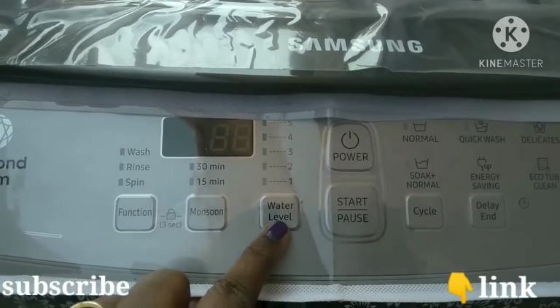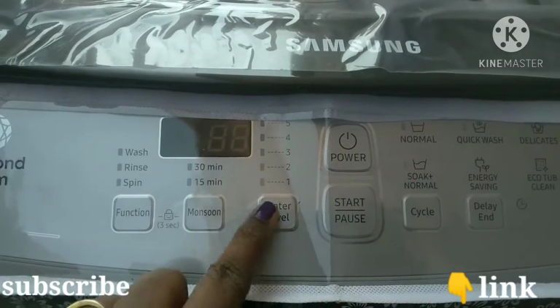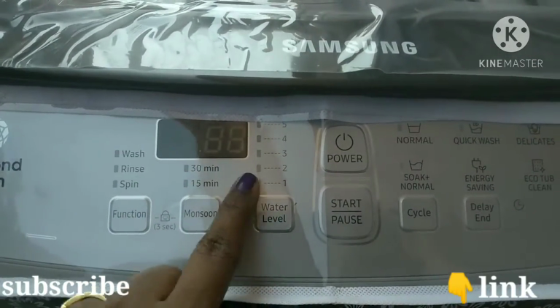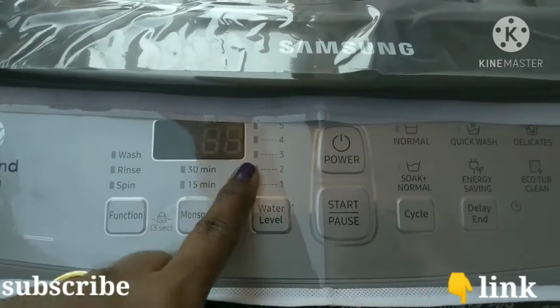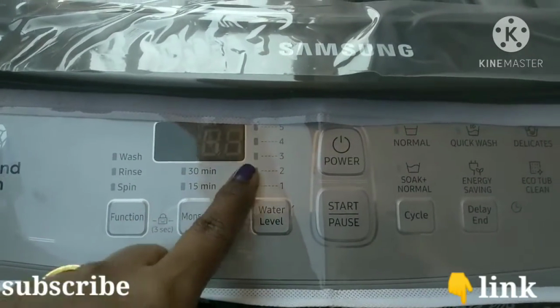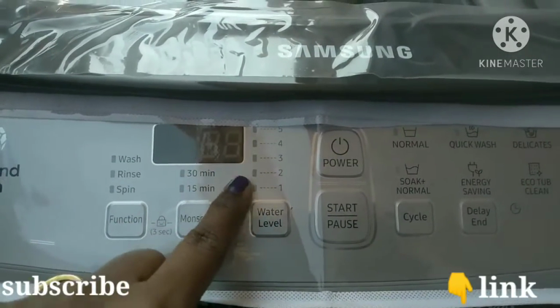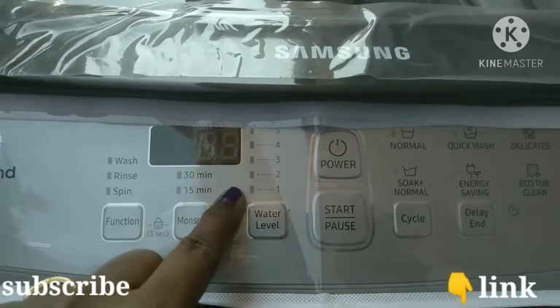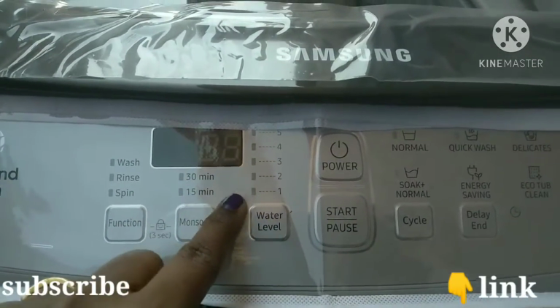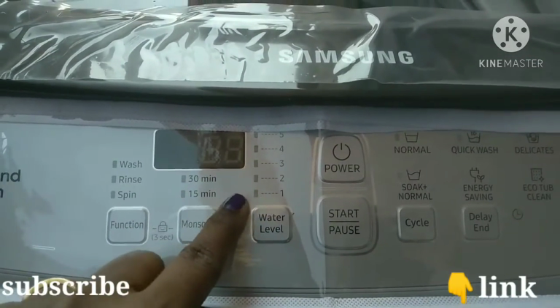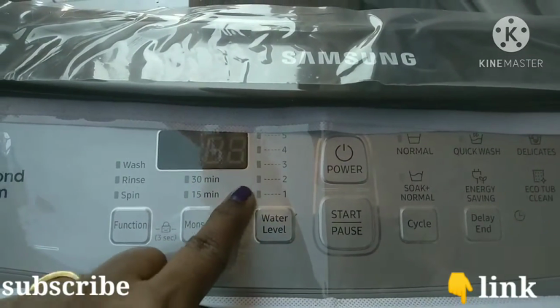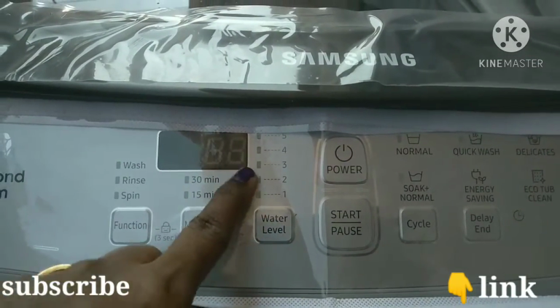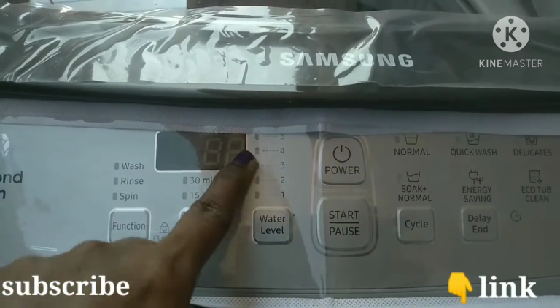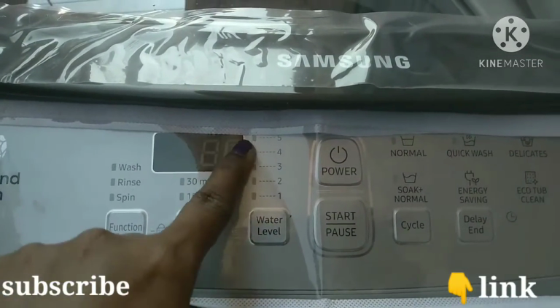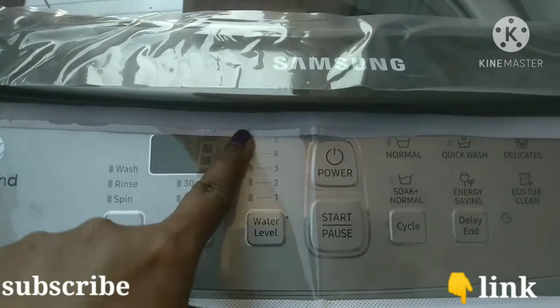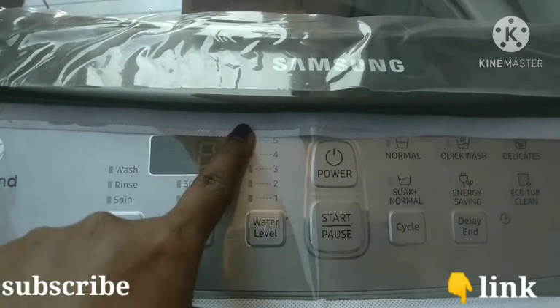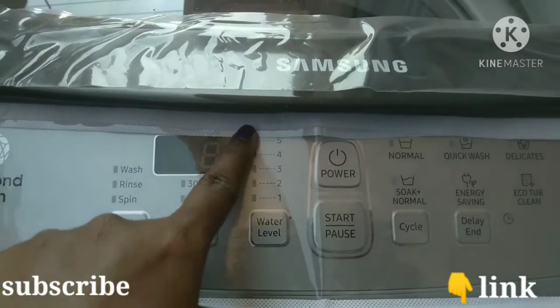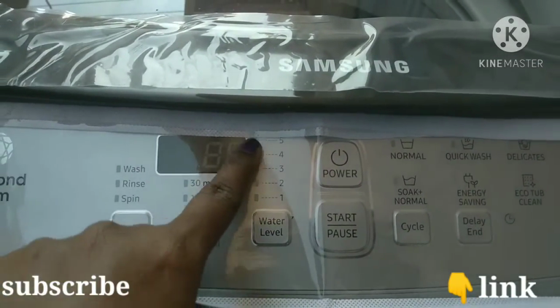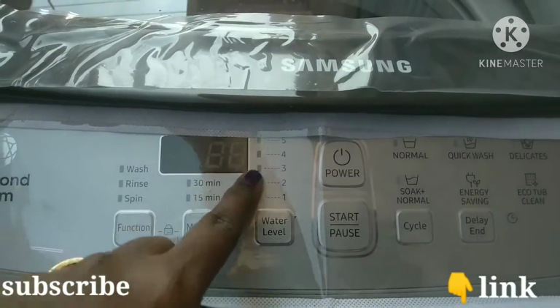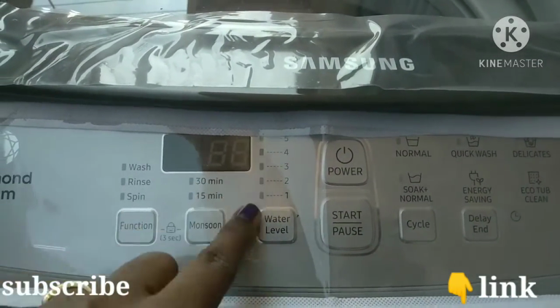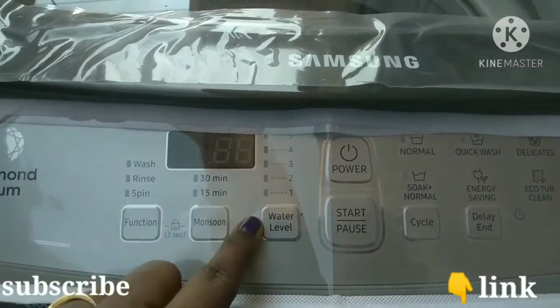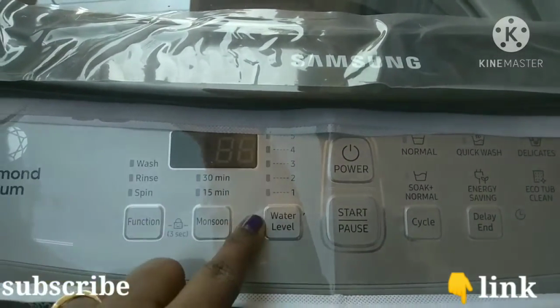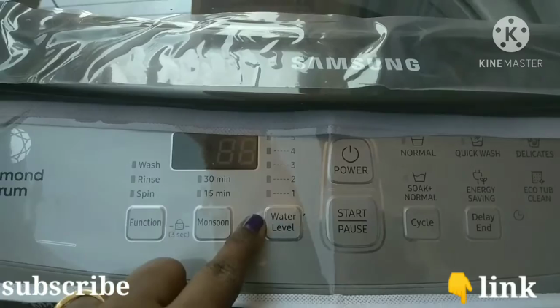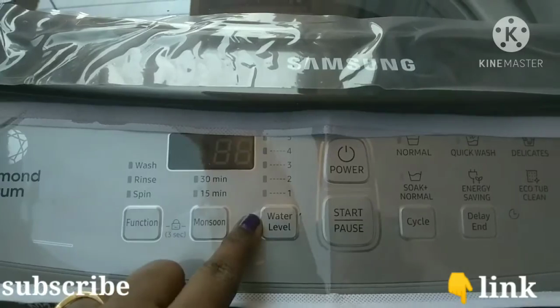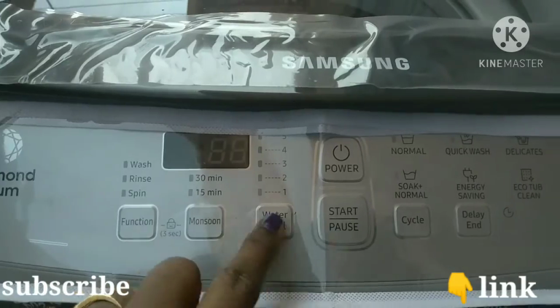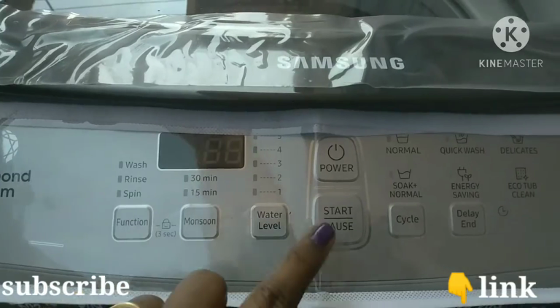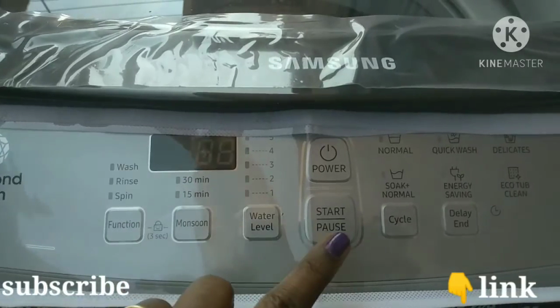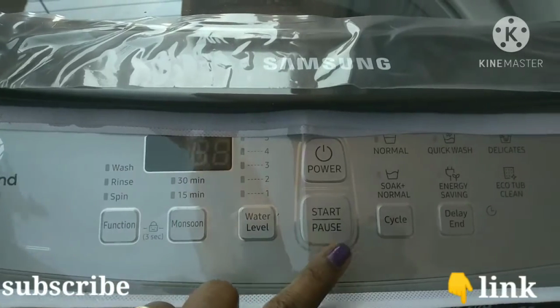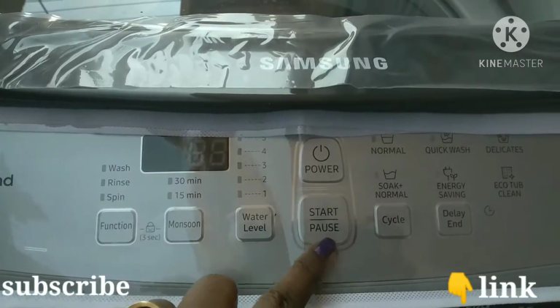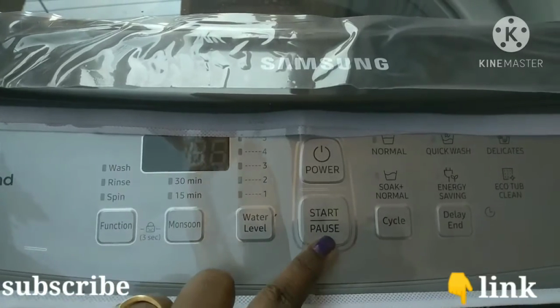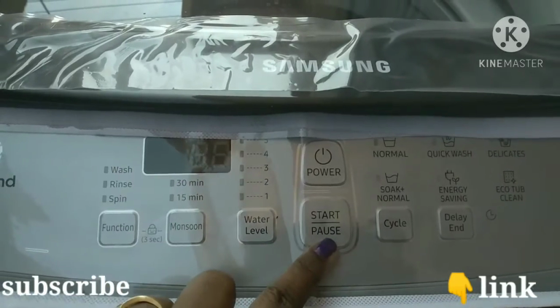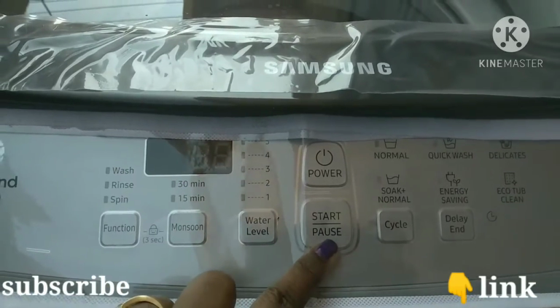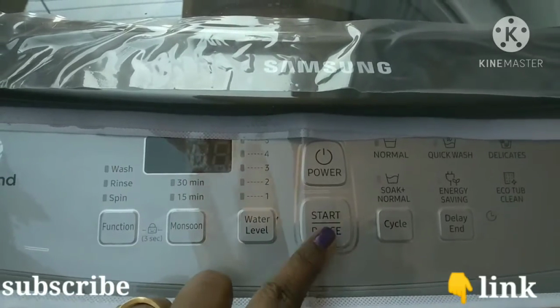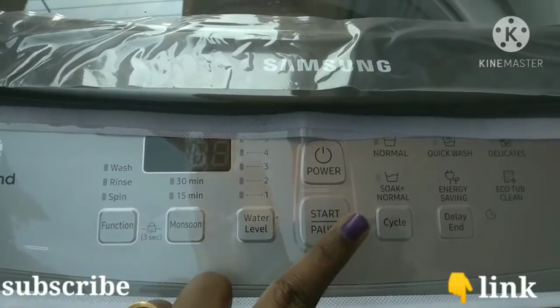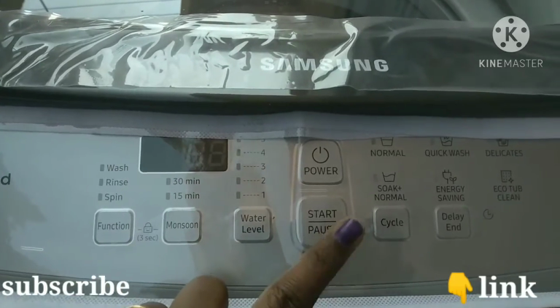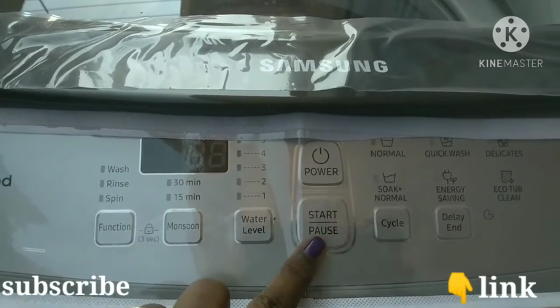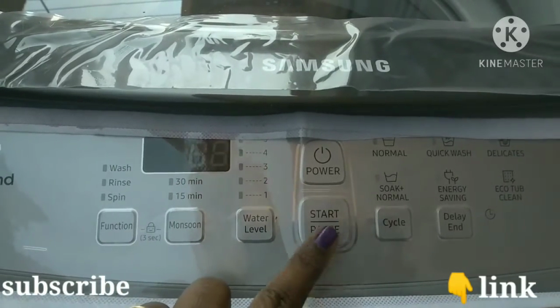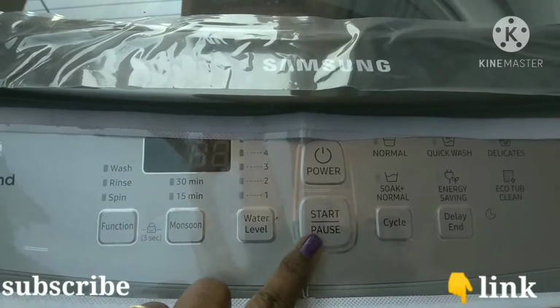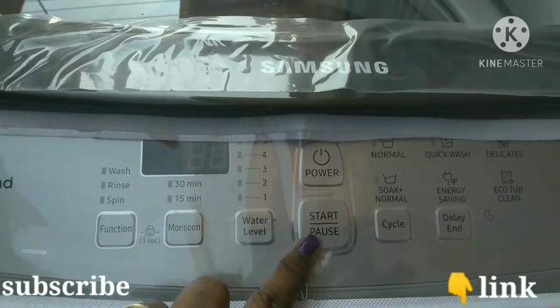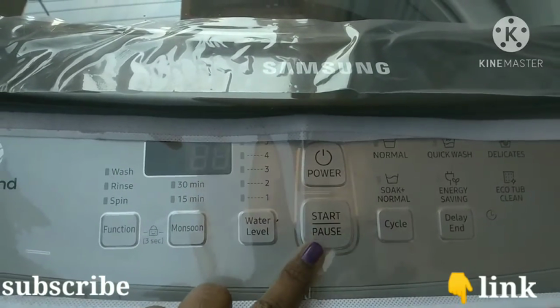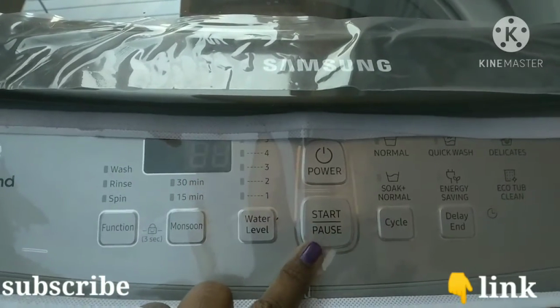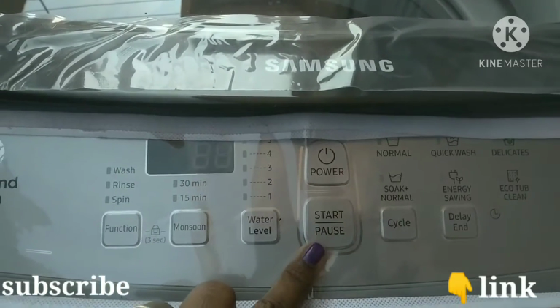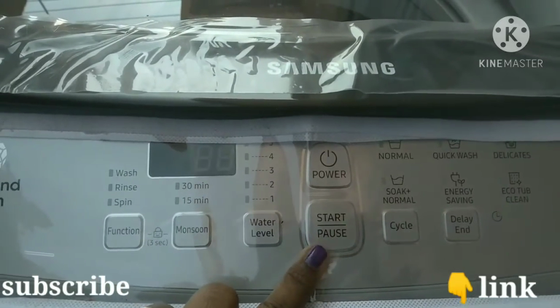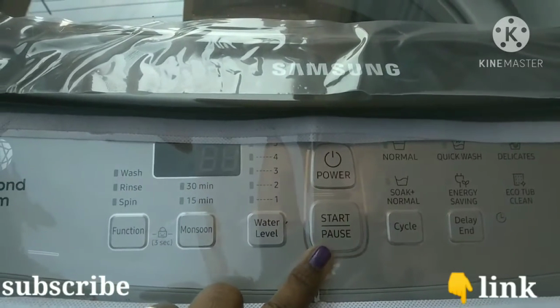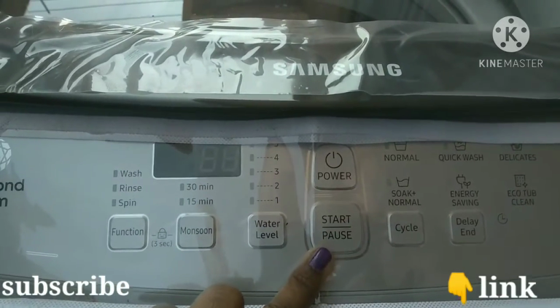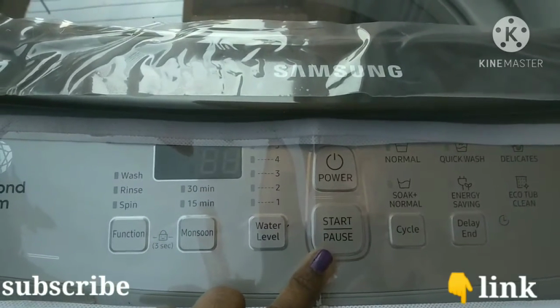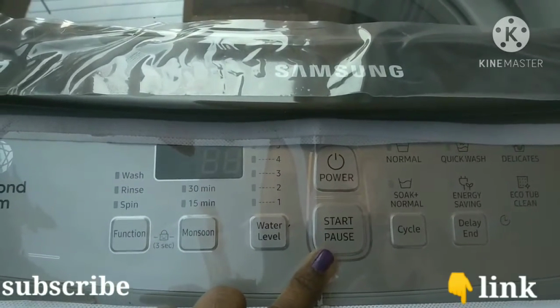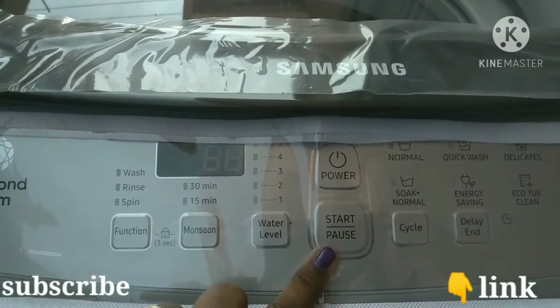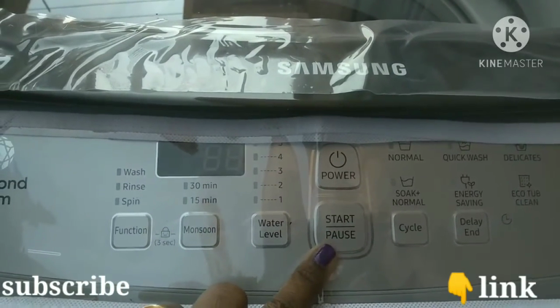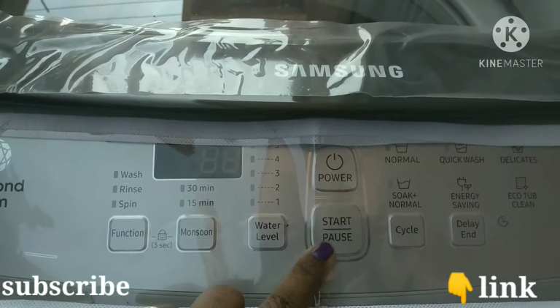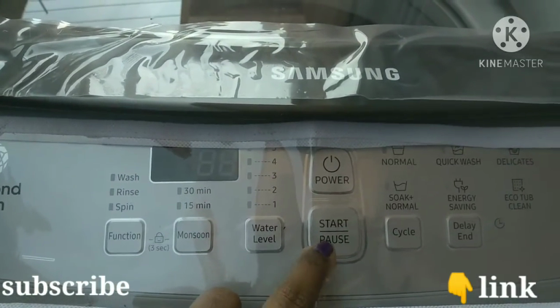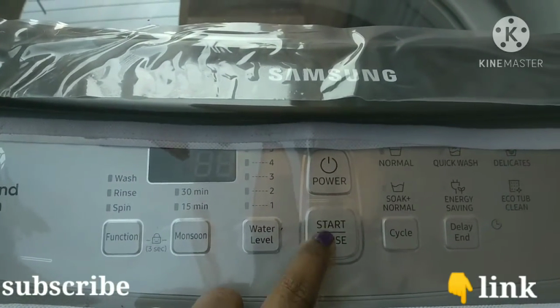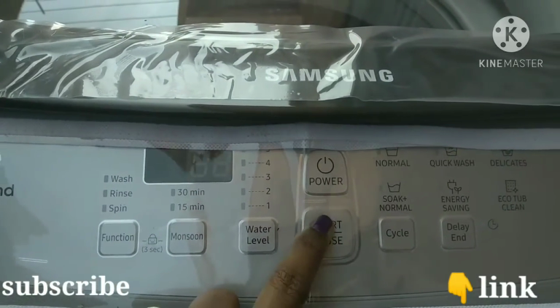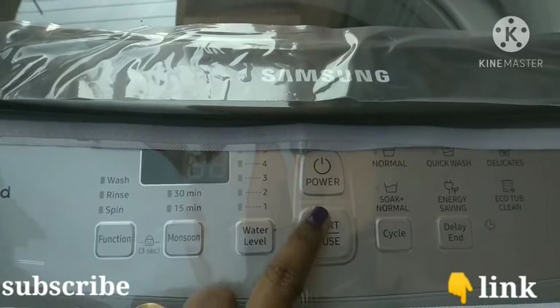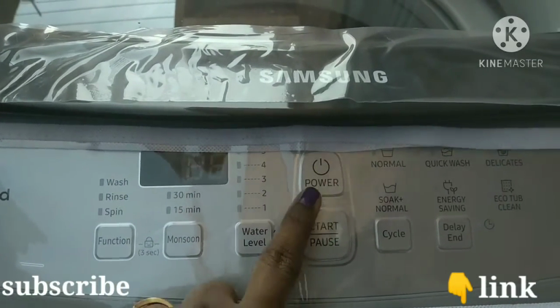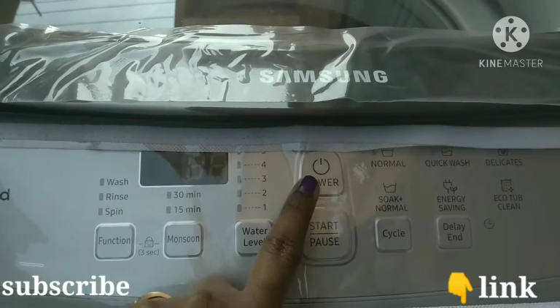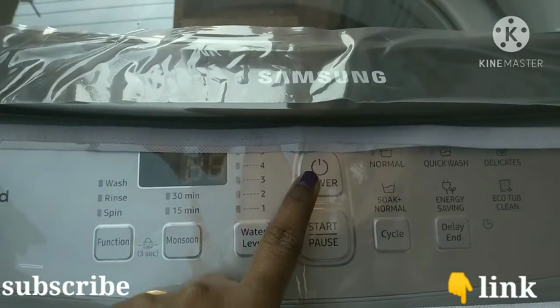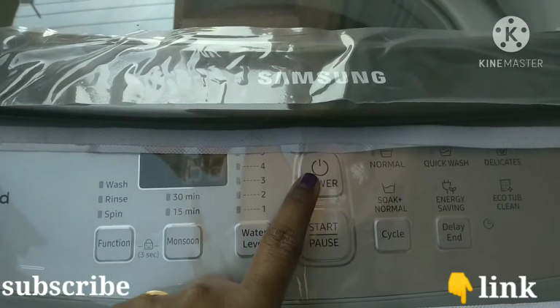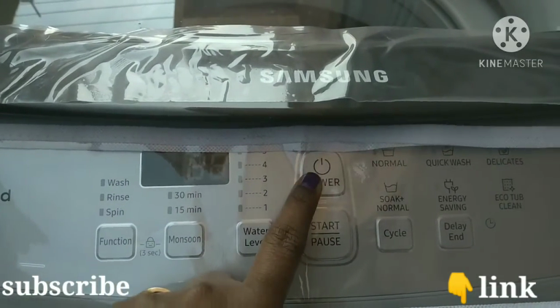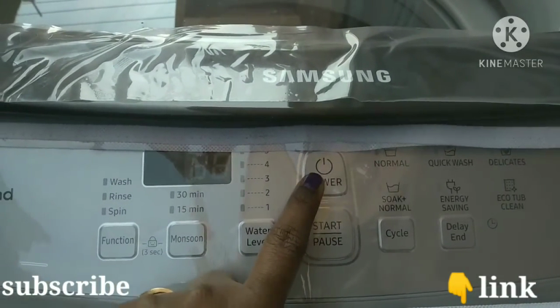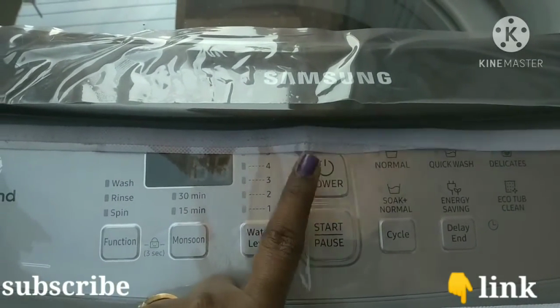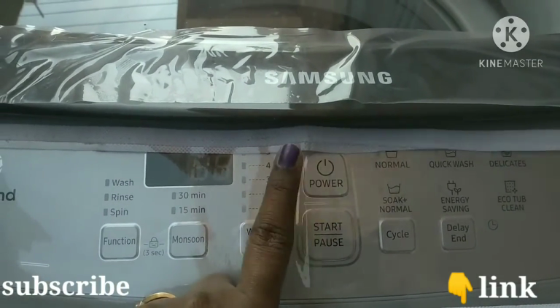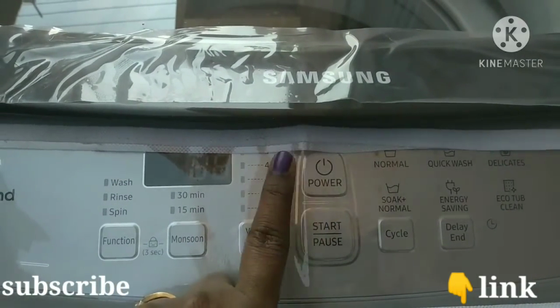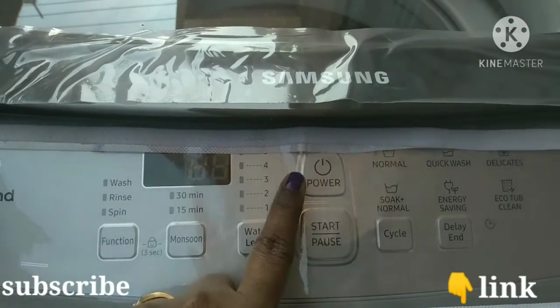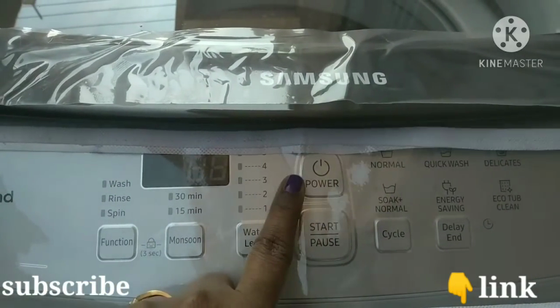This is the water level selector. We have different fiber settings. This is the power button, and this is the start button.